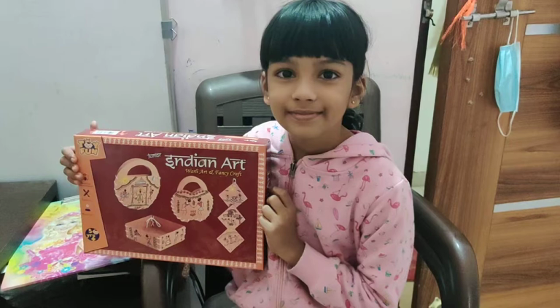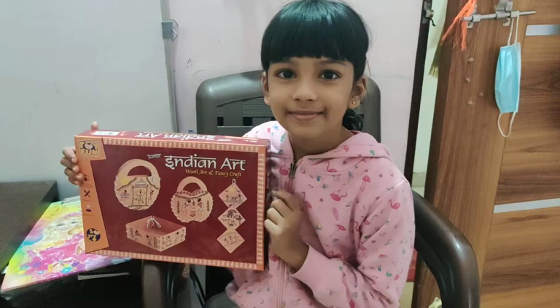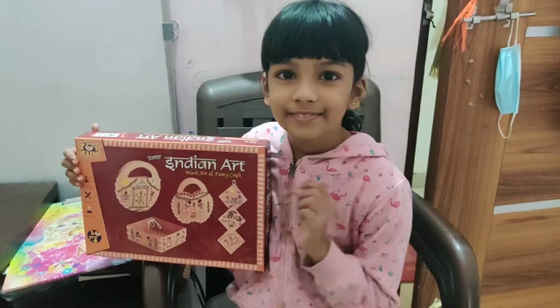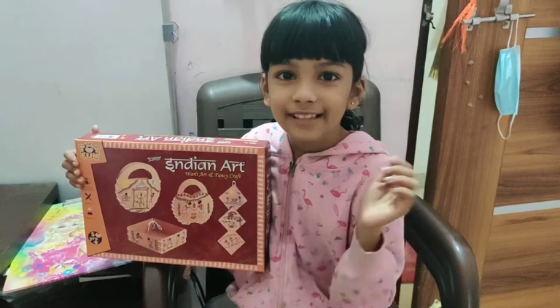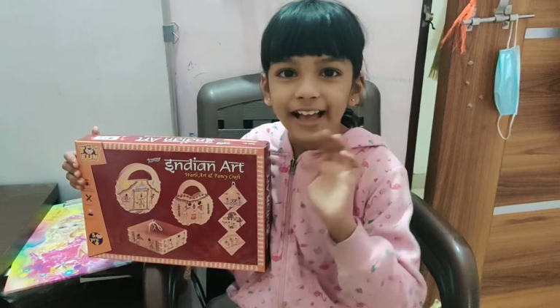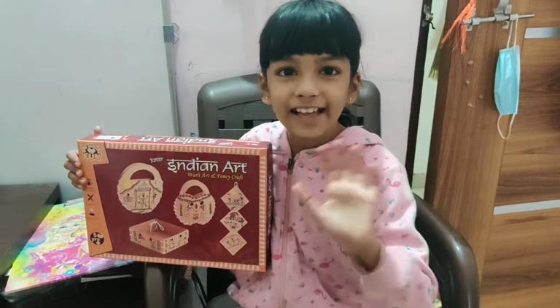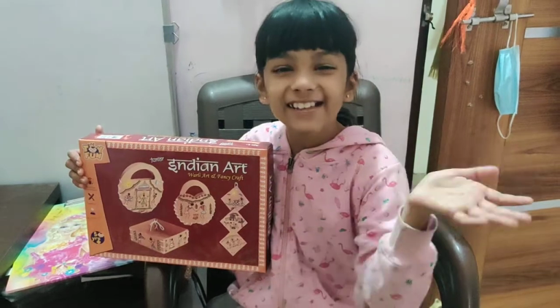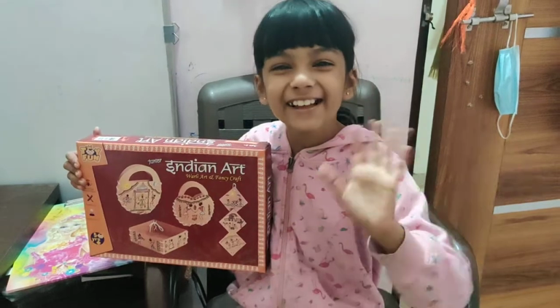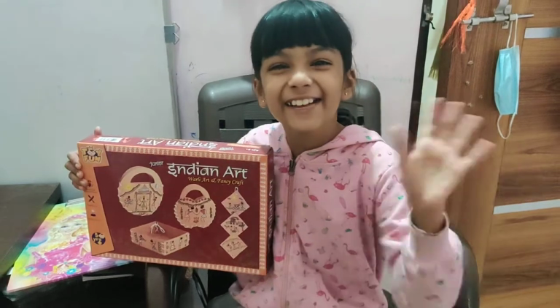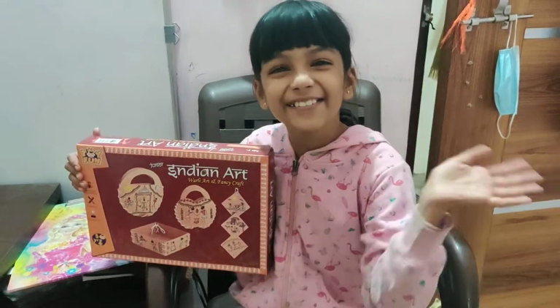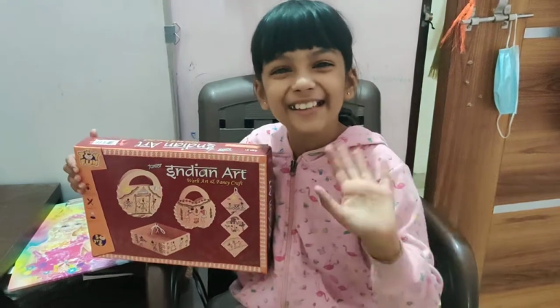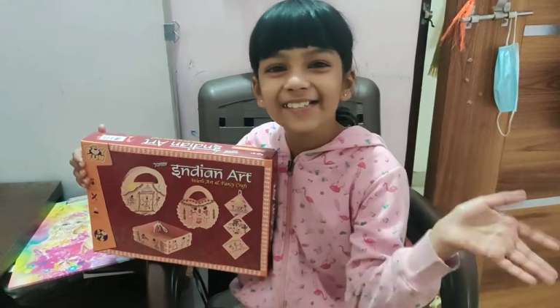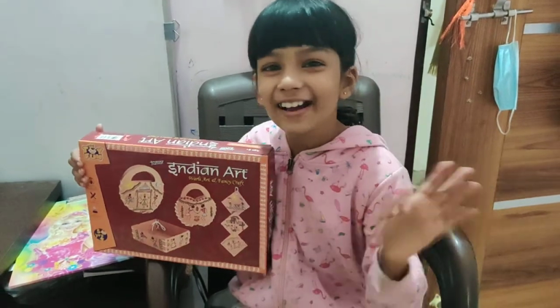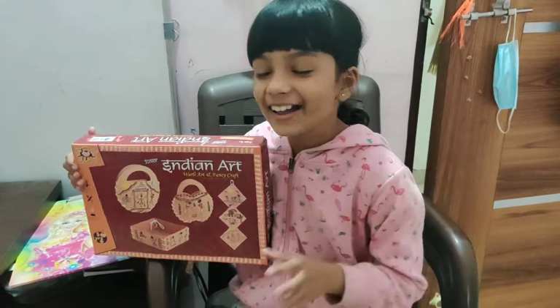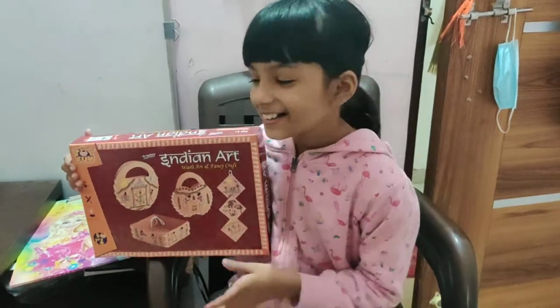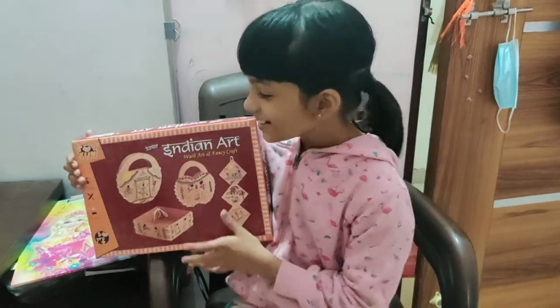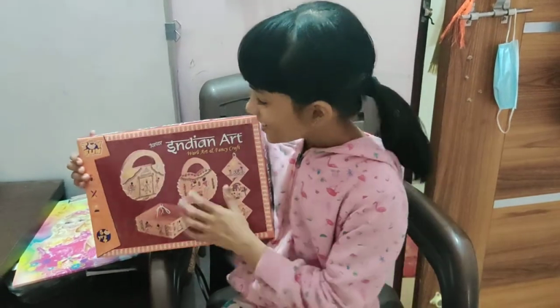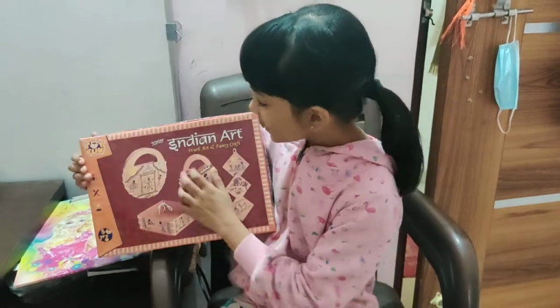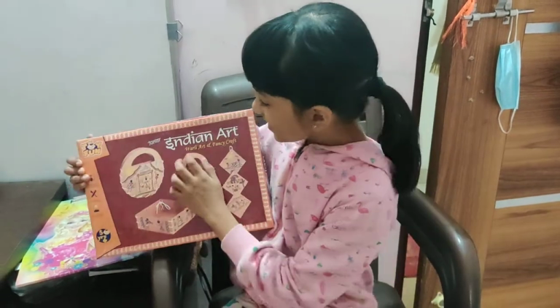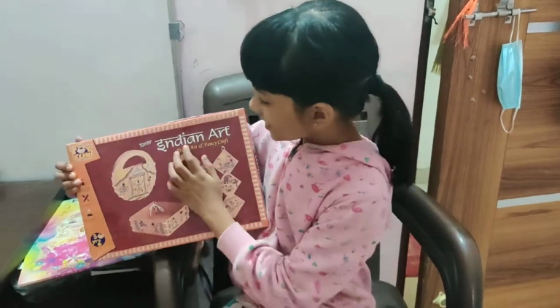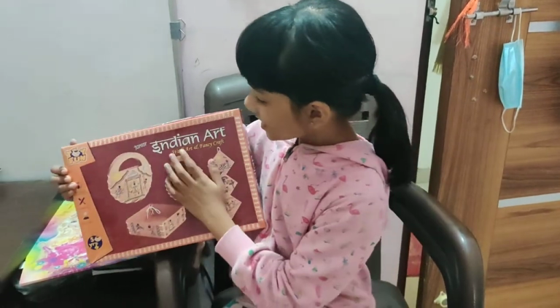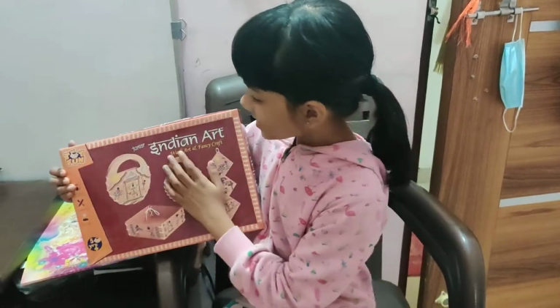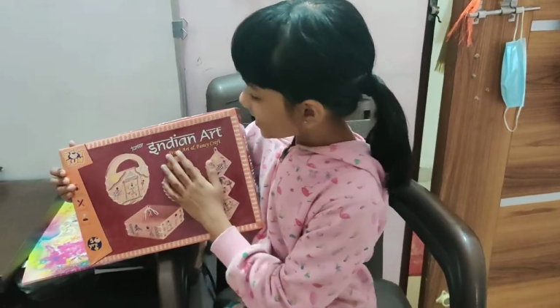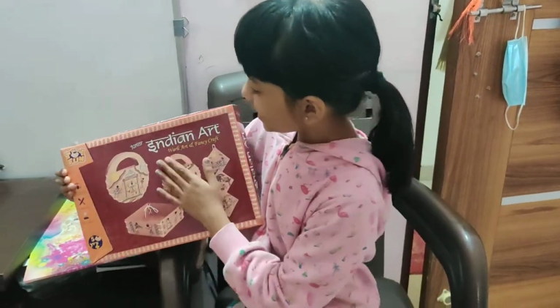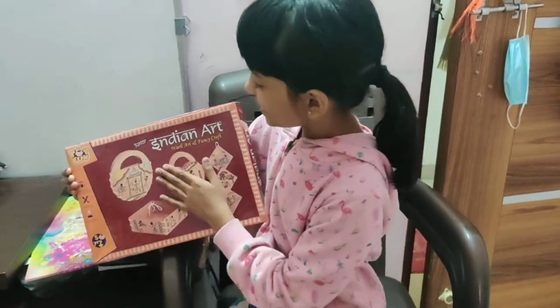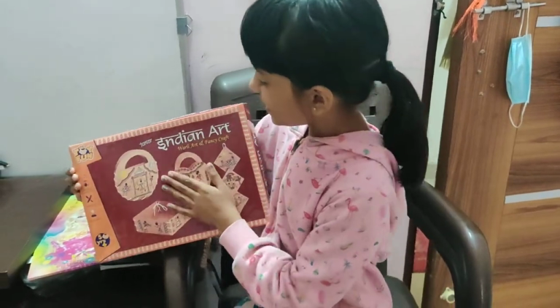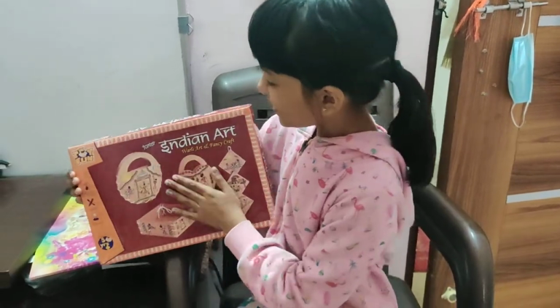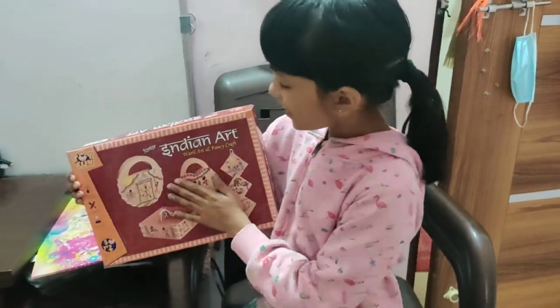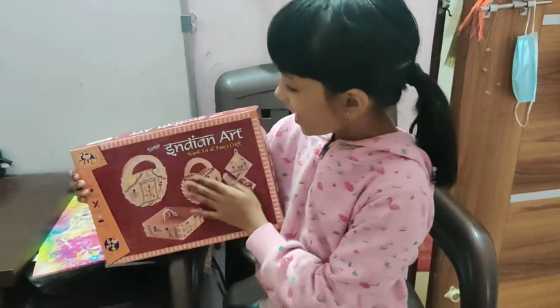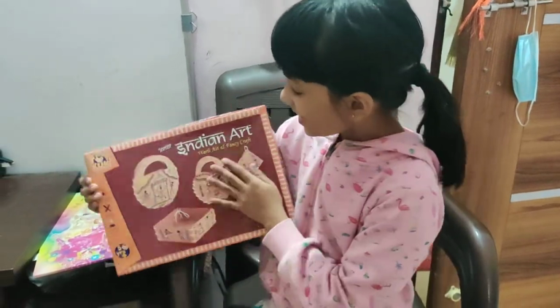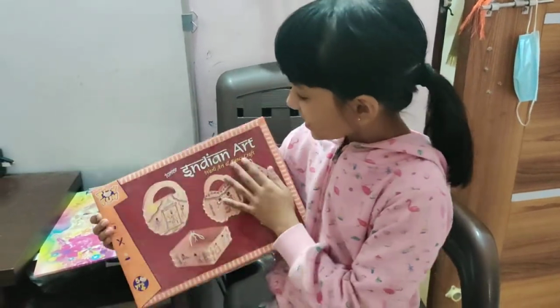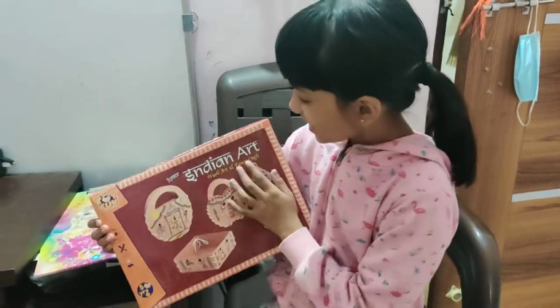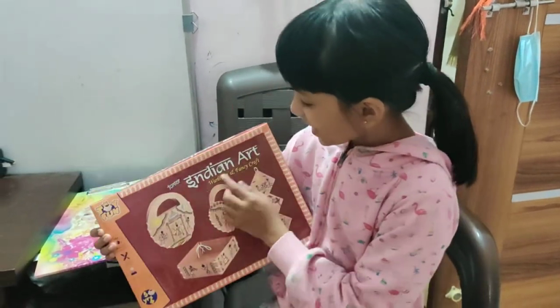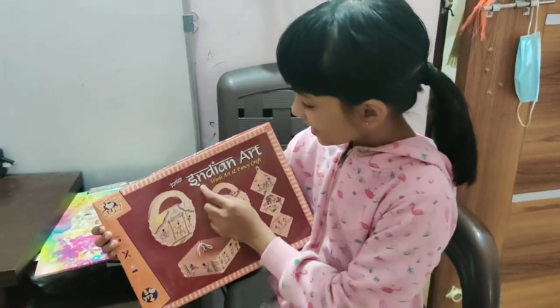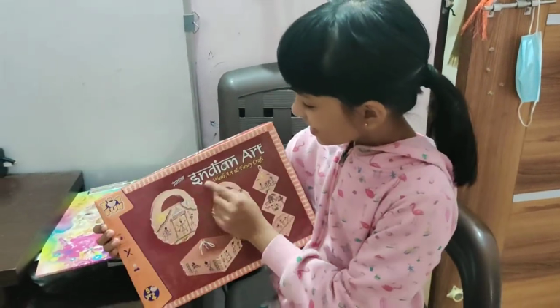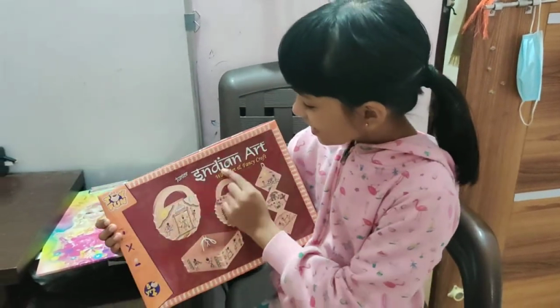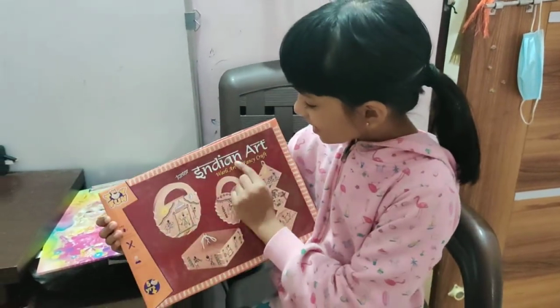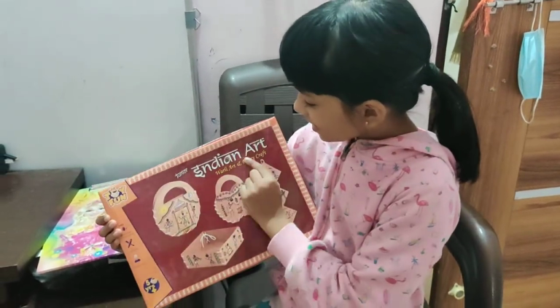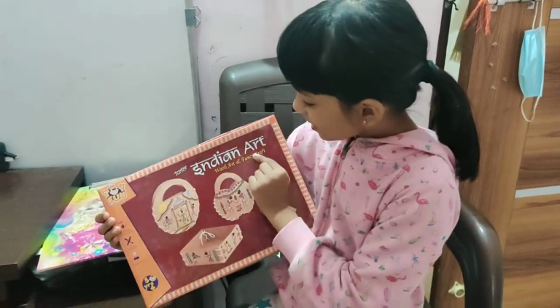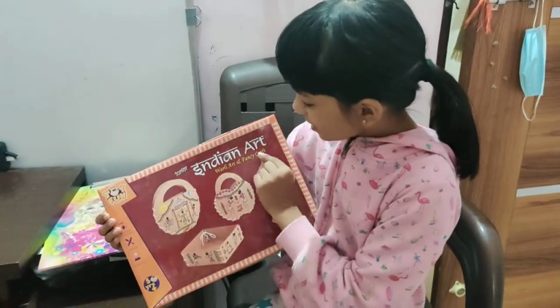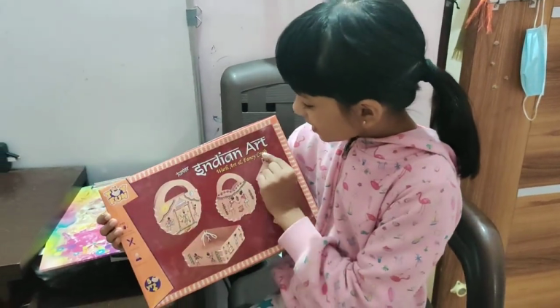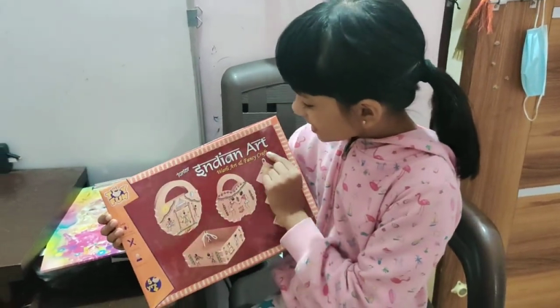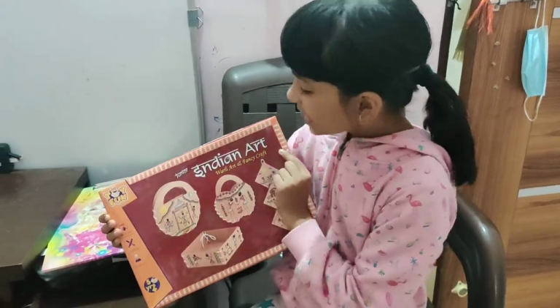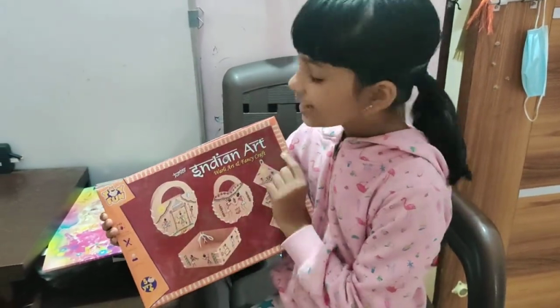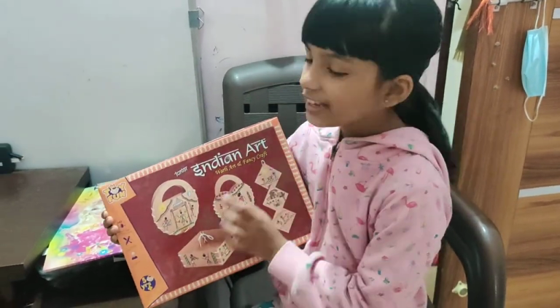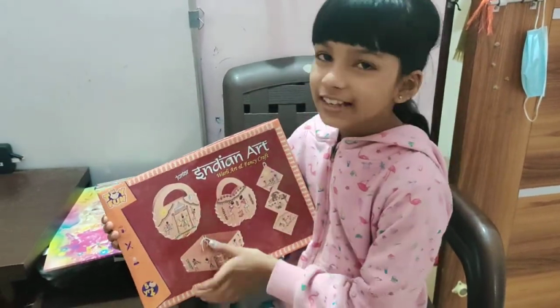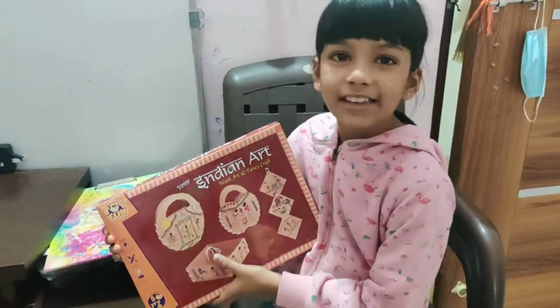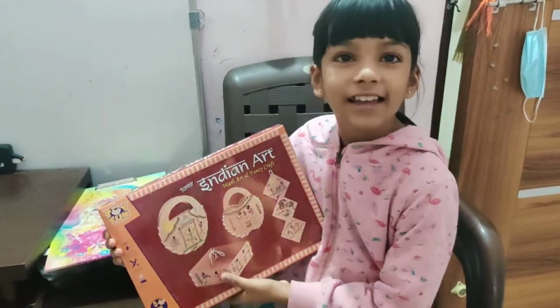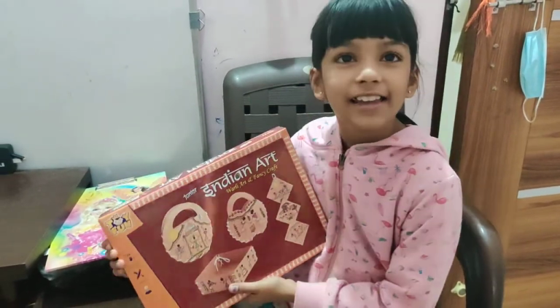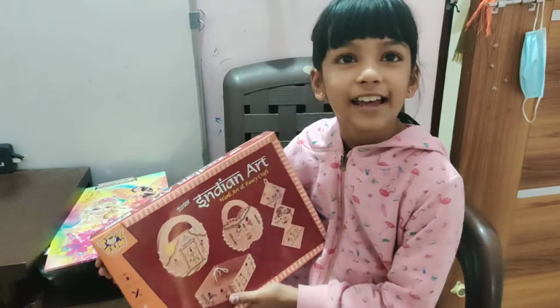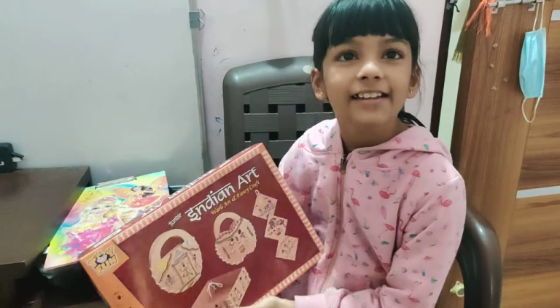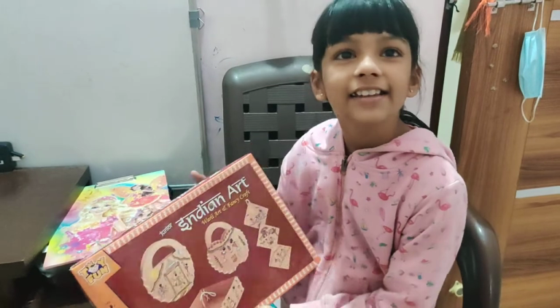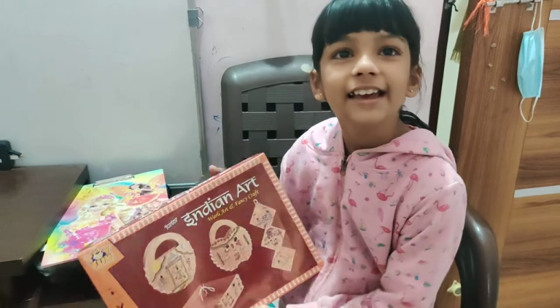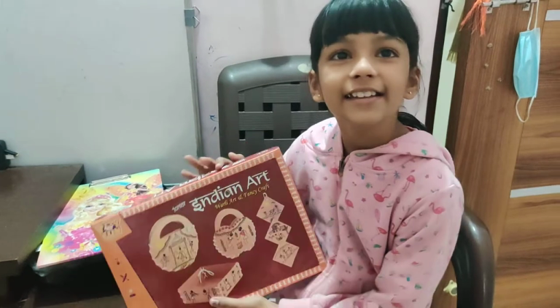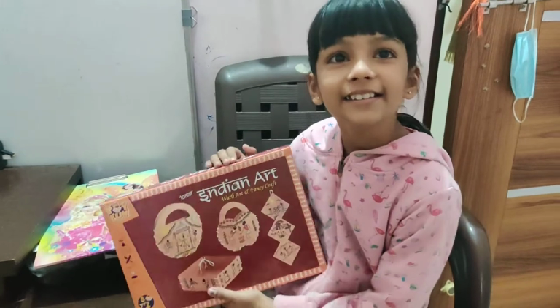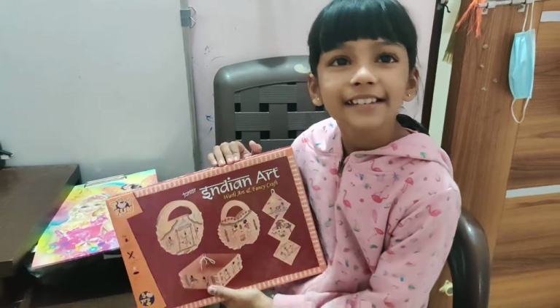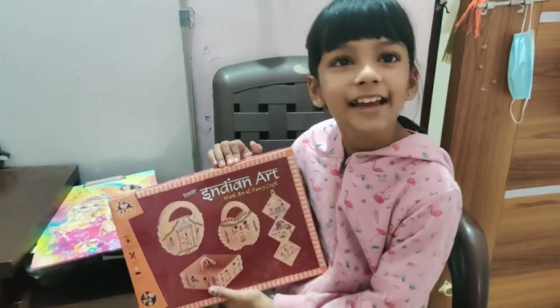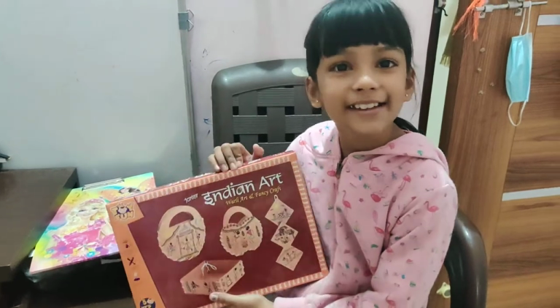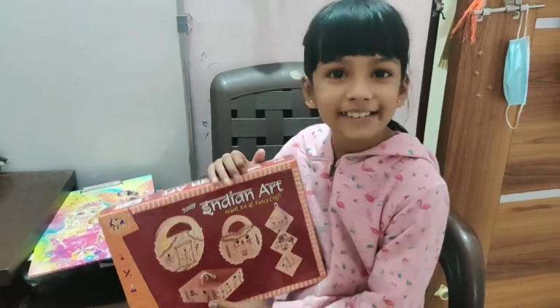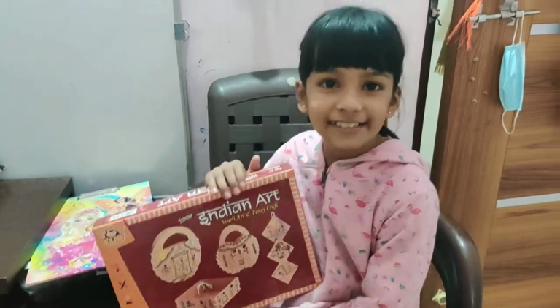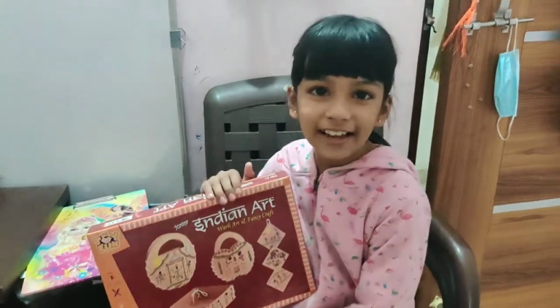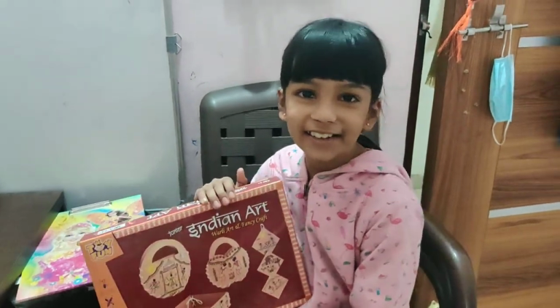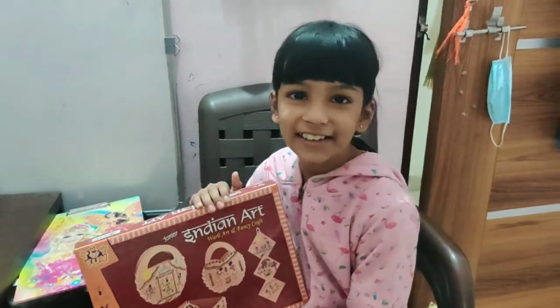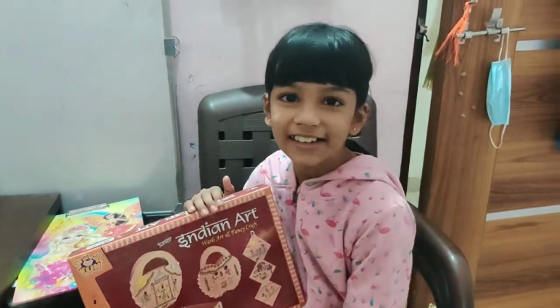Hello everyone, today we are going to do Marley art. It is an Indian art. Let's get started.